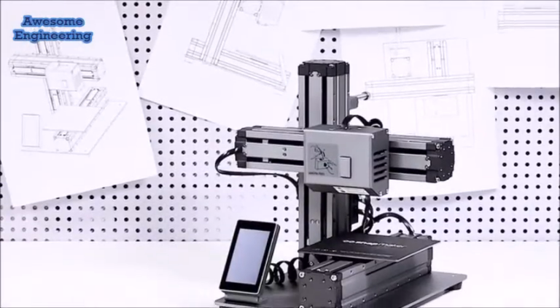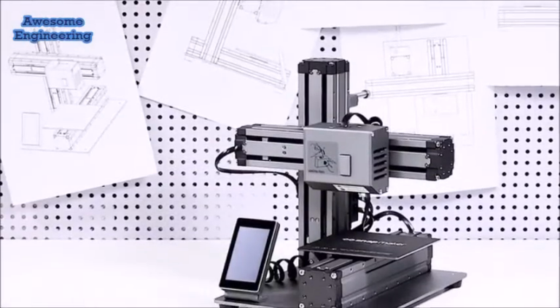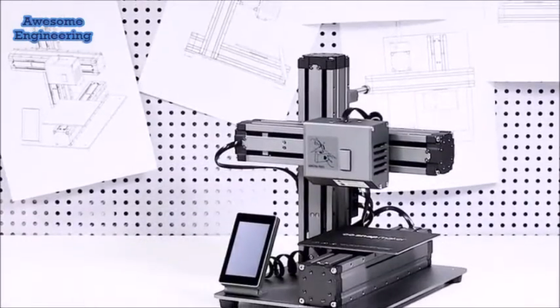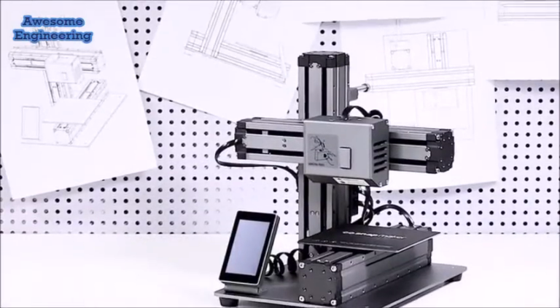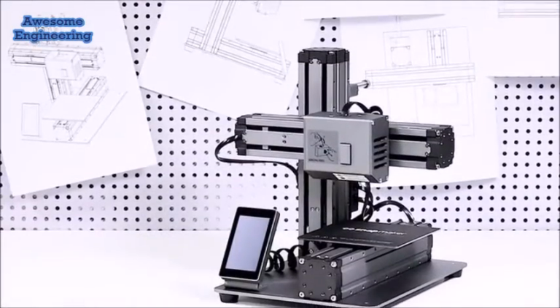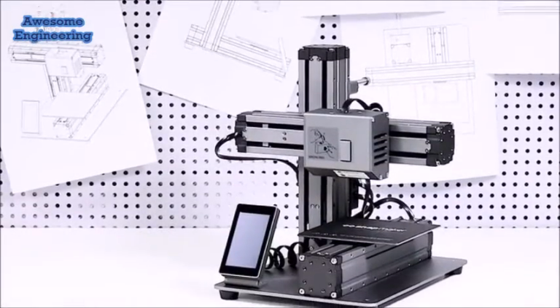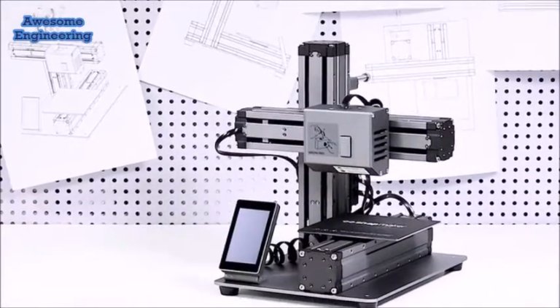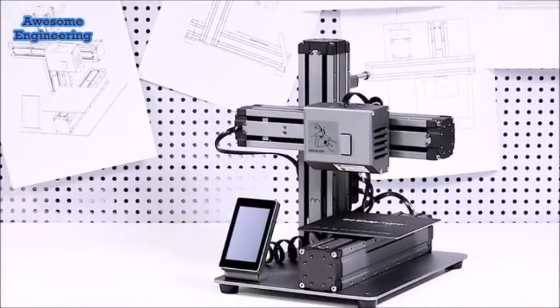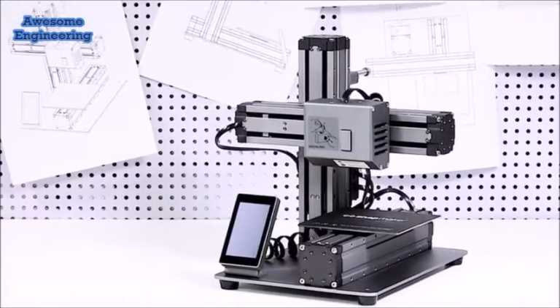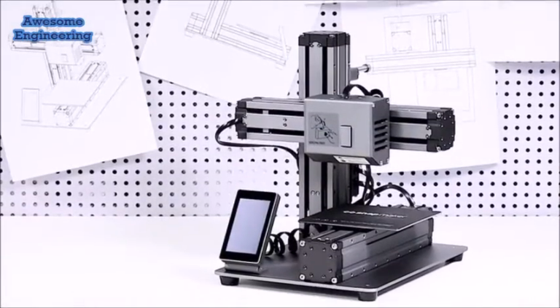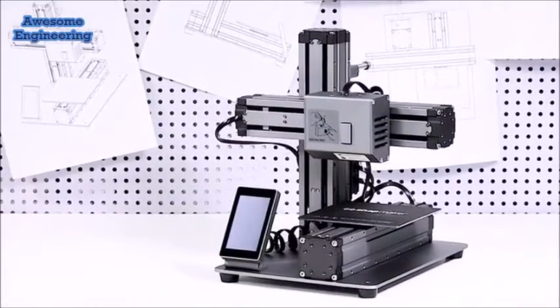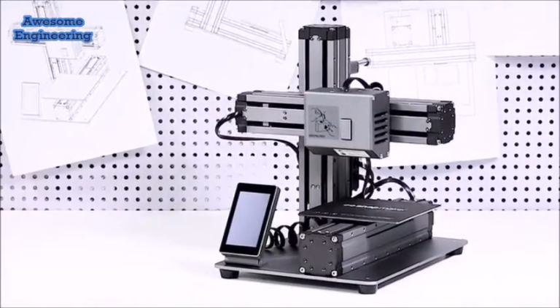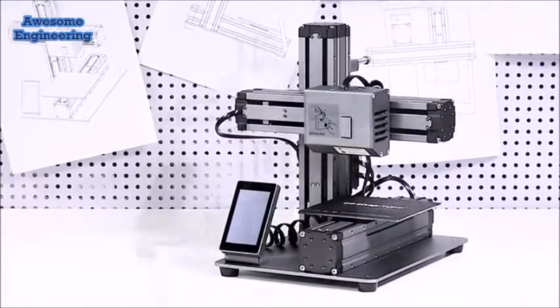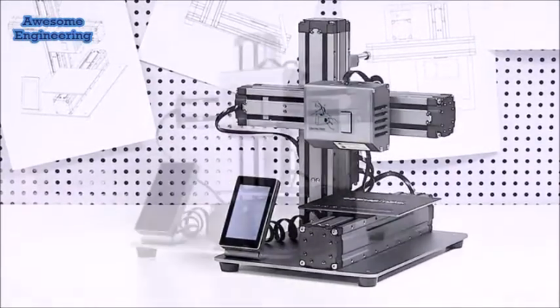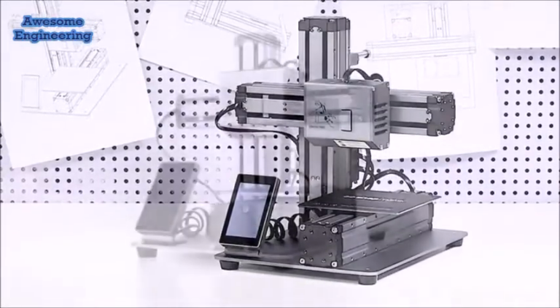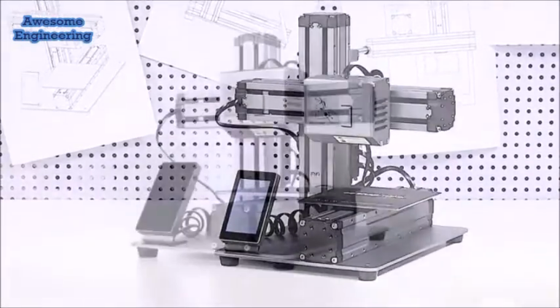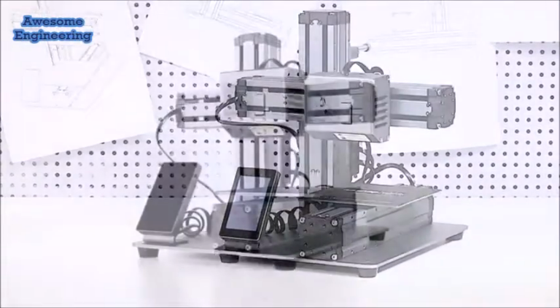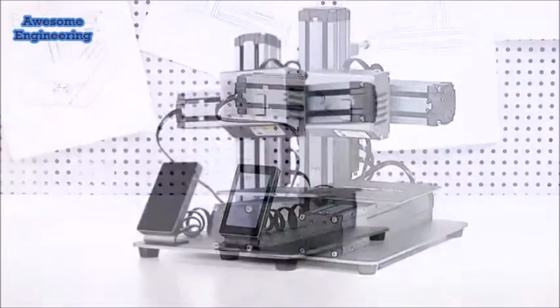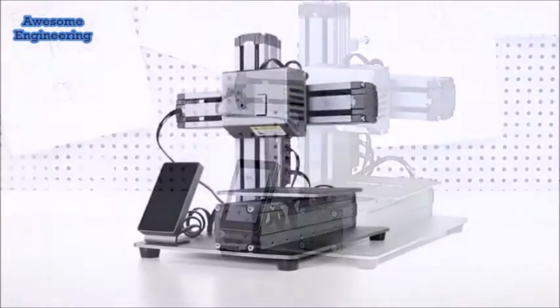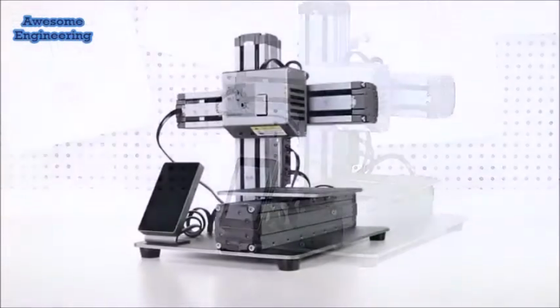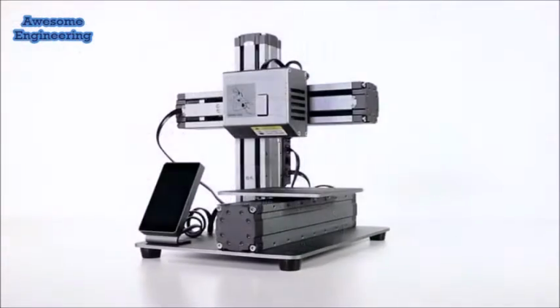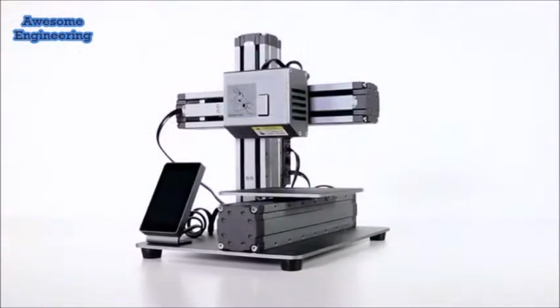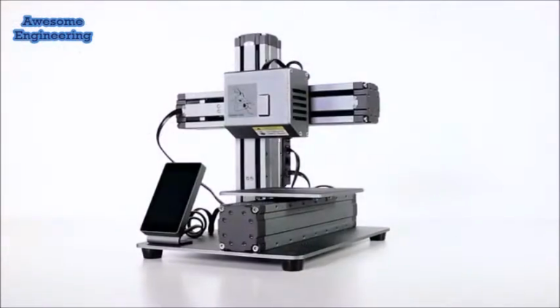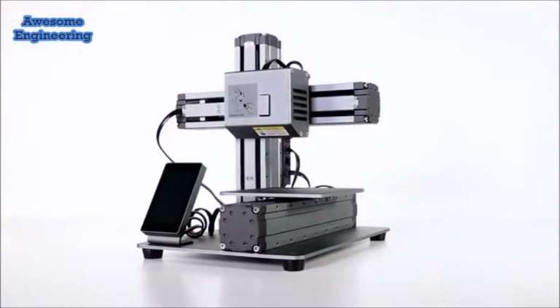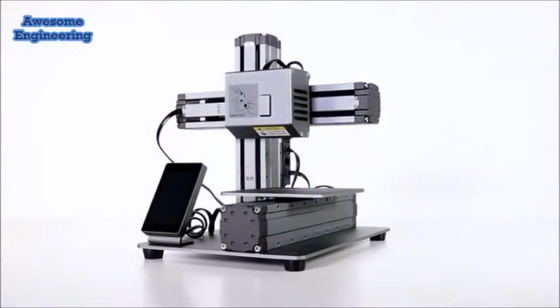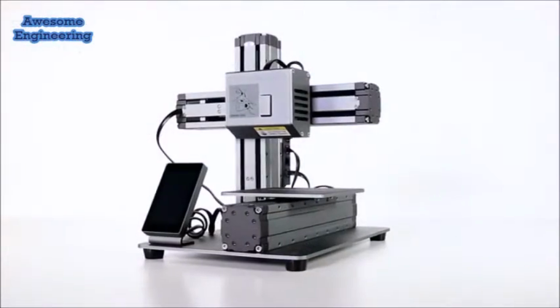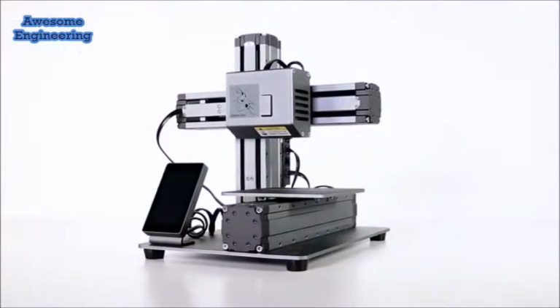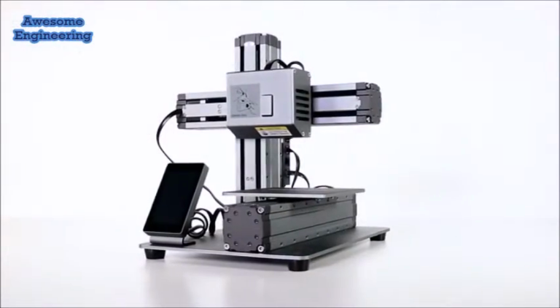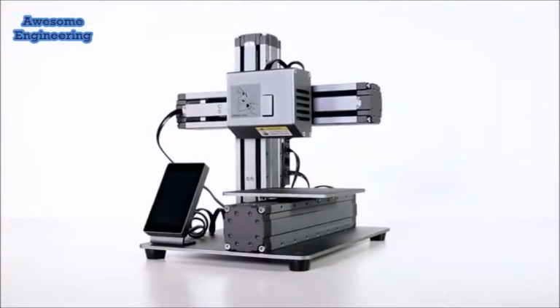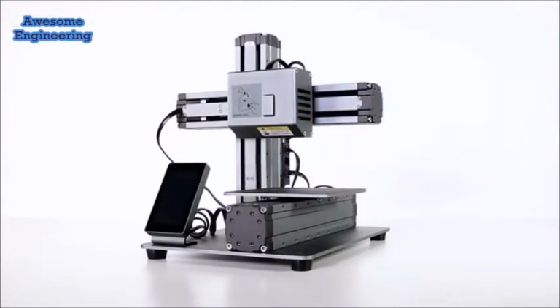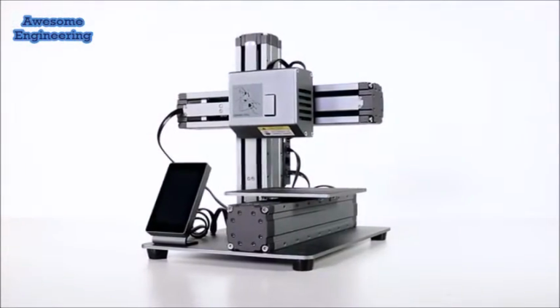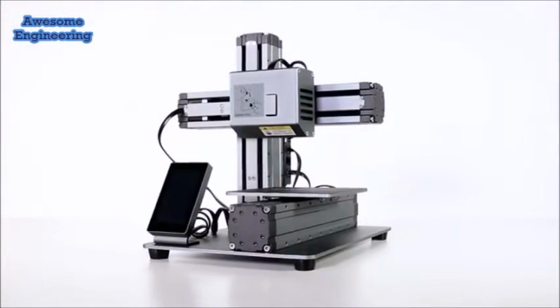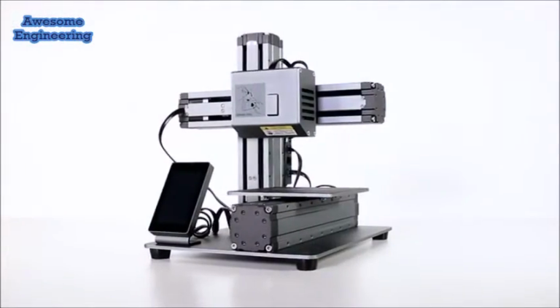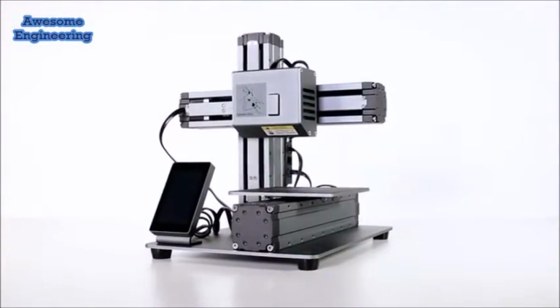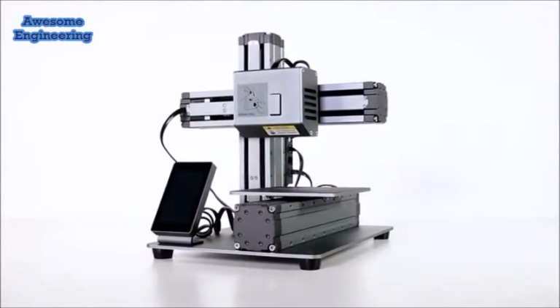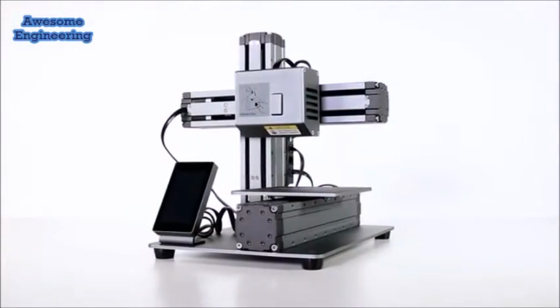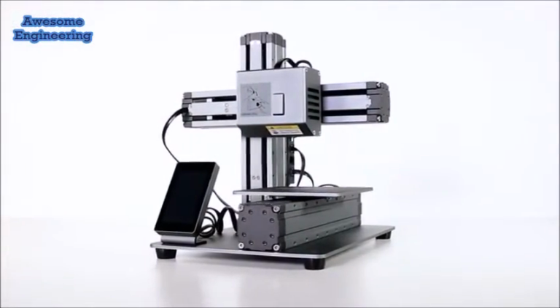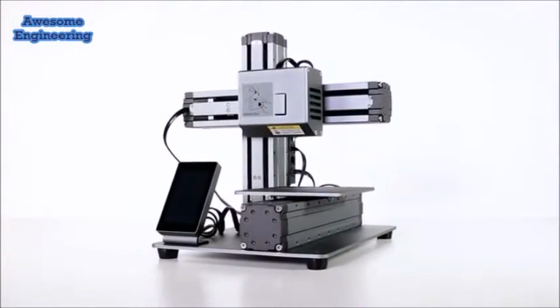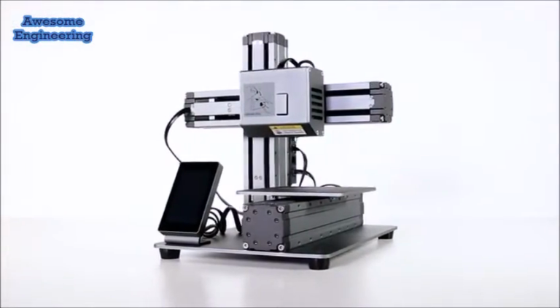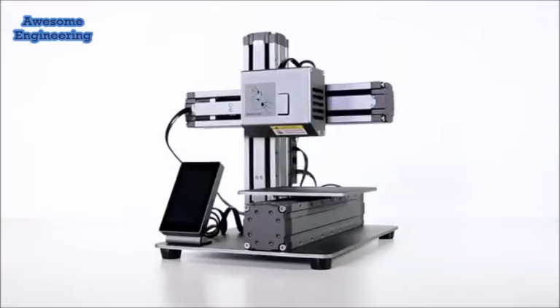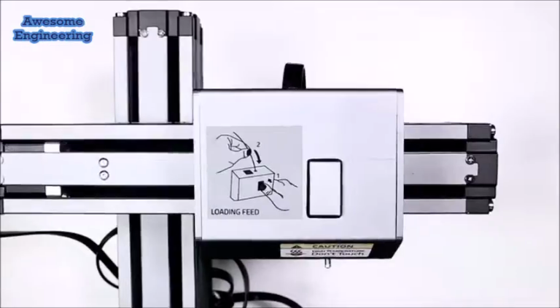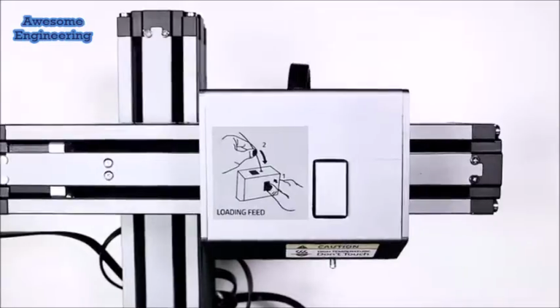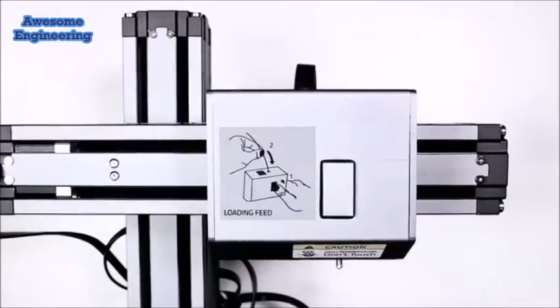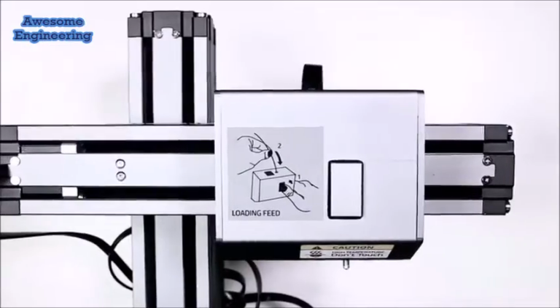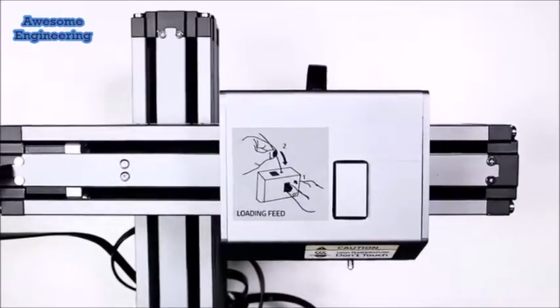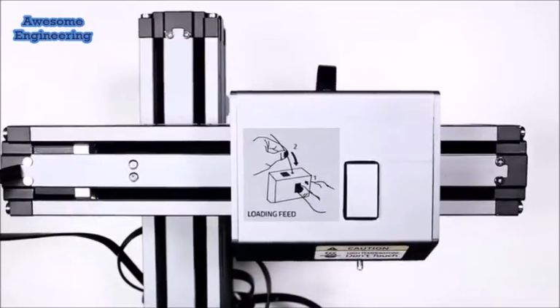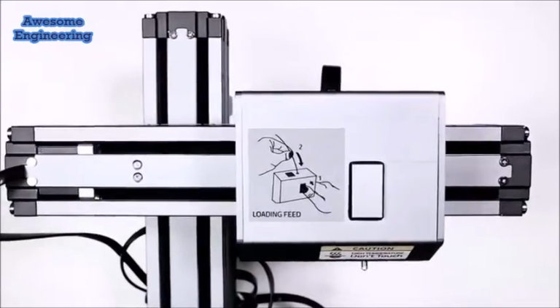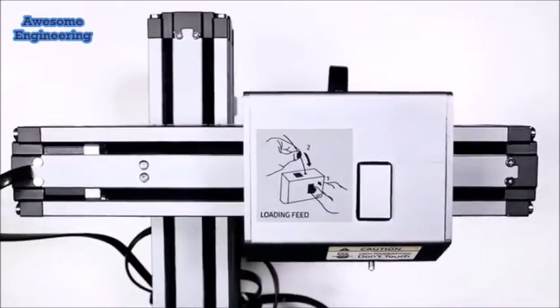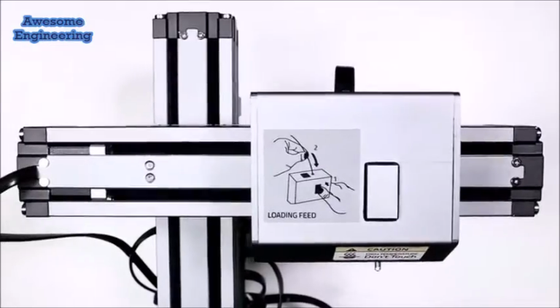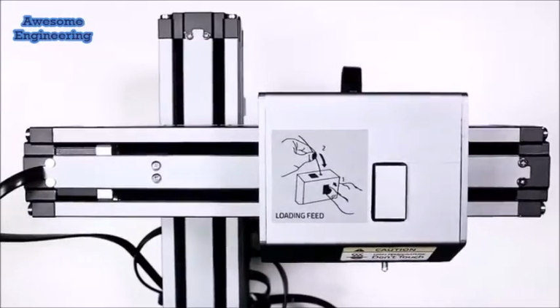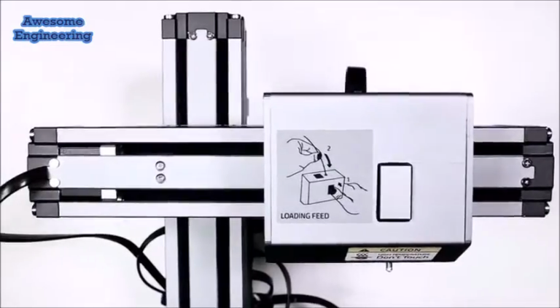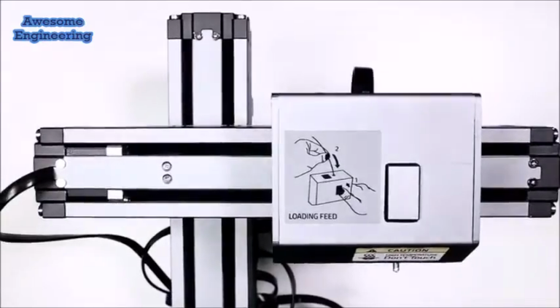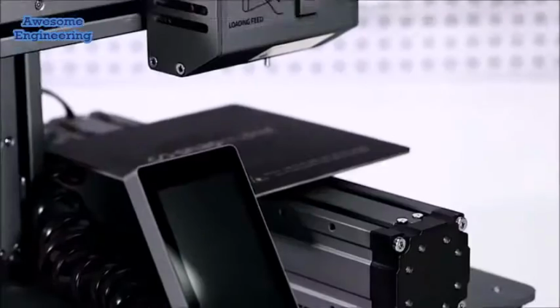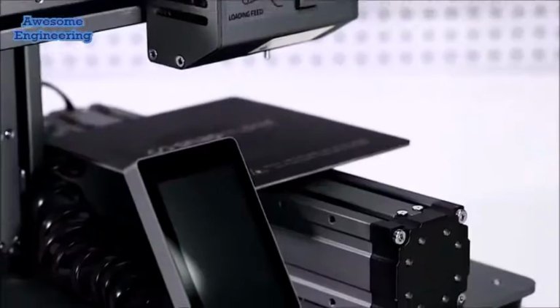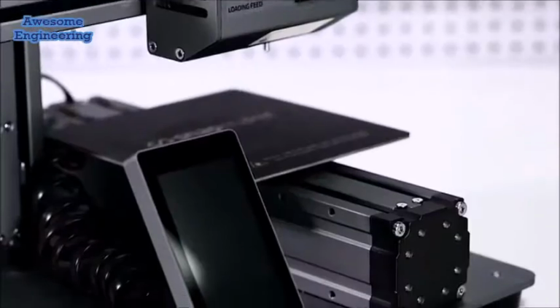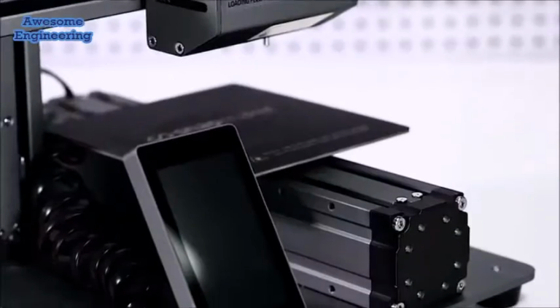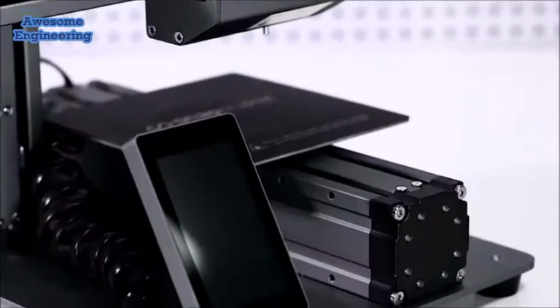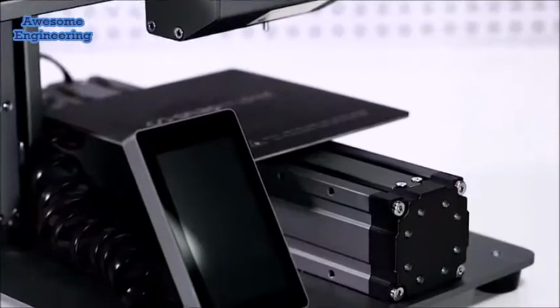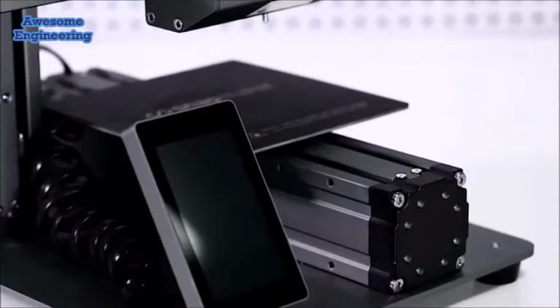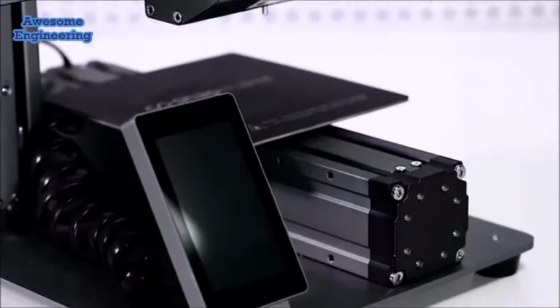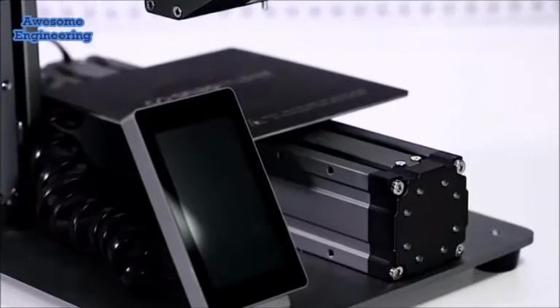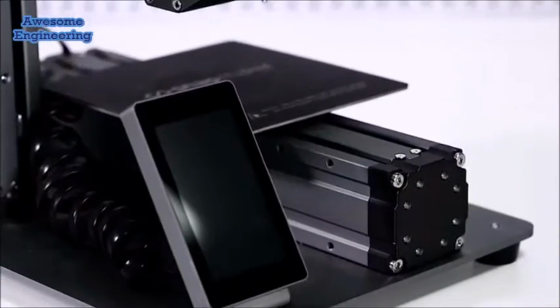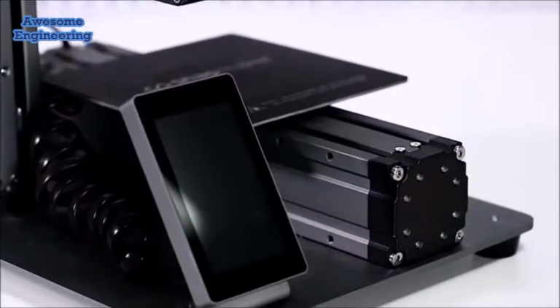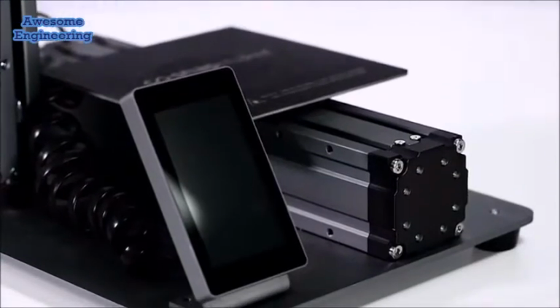Introducing the Snapmaker 3D printer. It makes all the things you do with your printer more reliable, enjoyable and affordable.